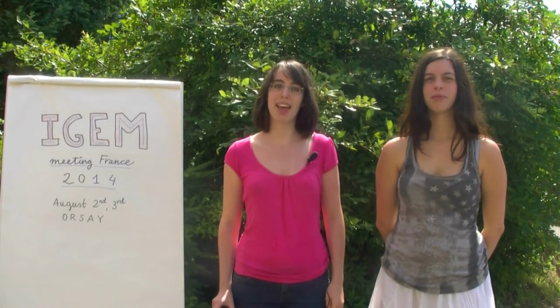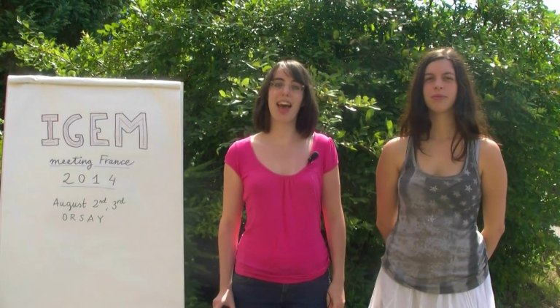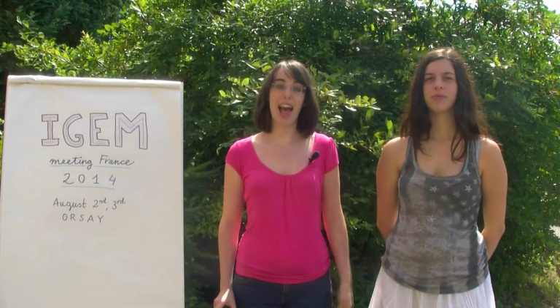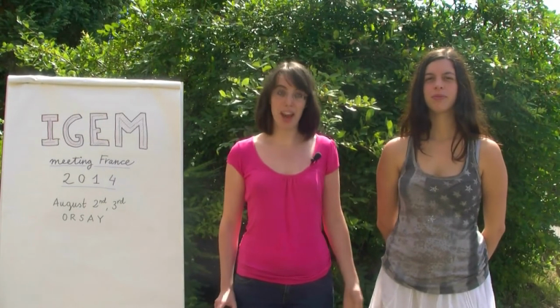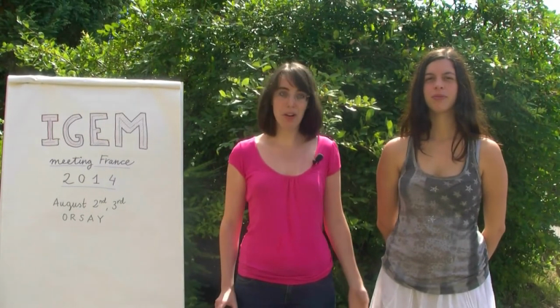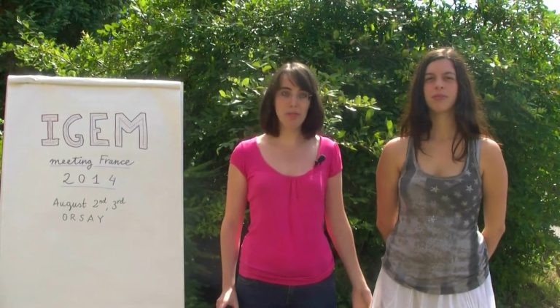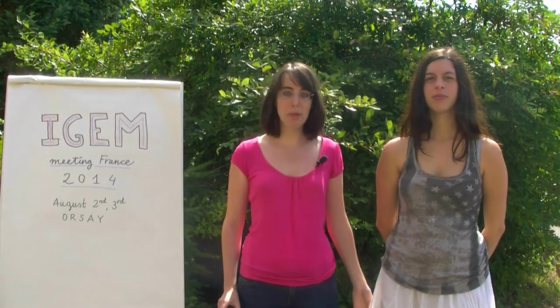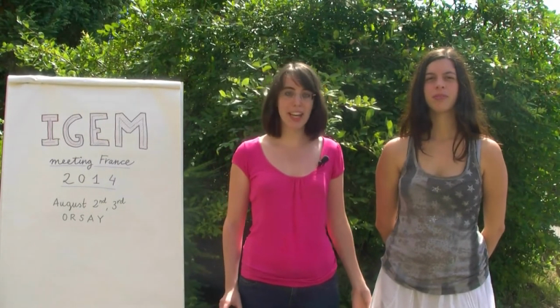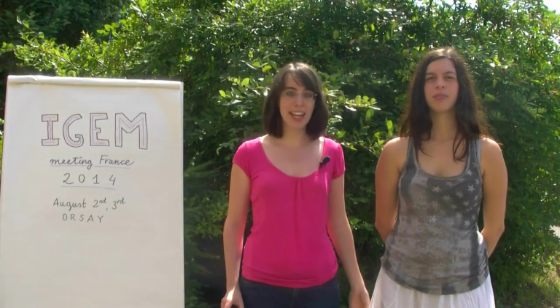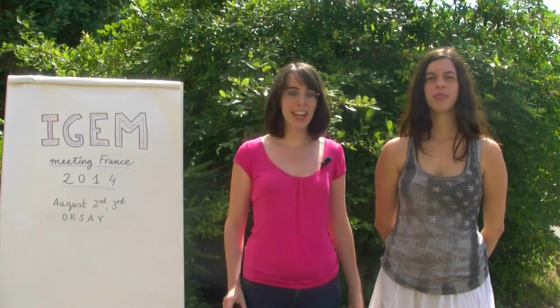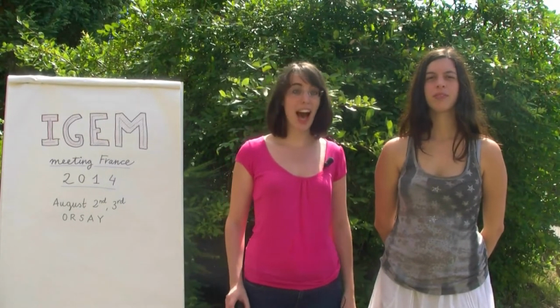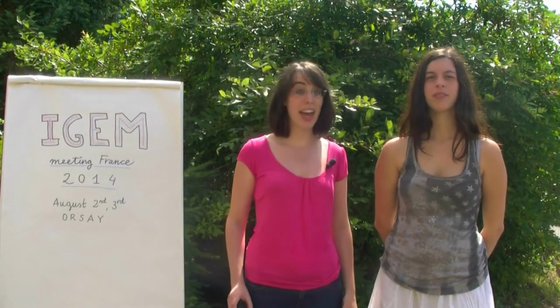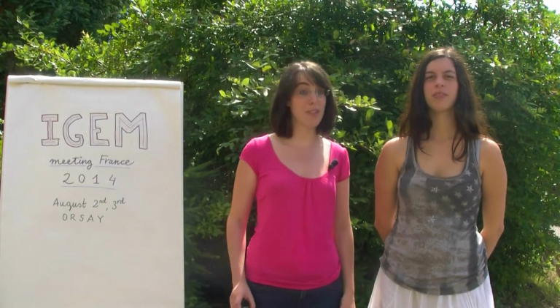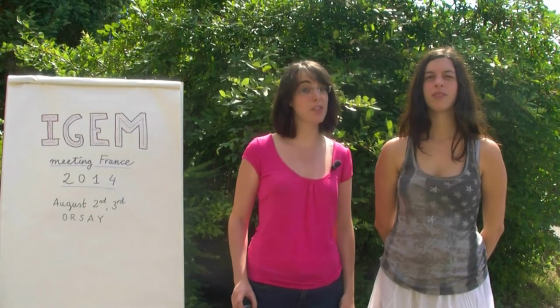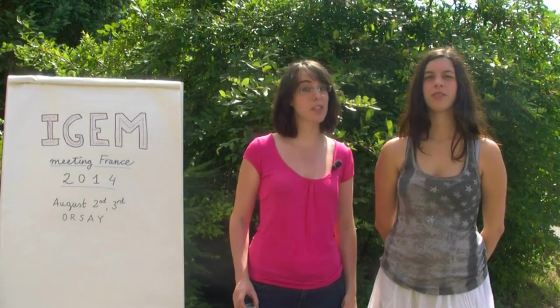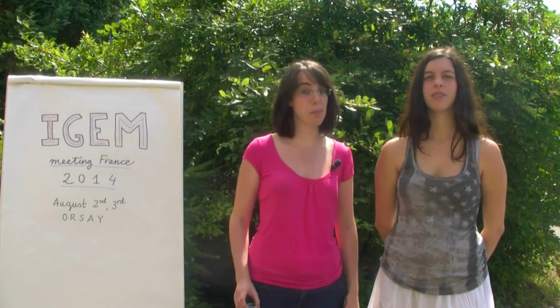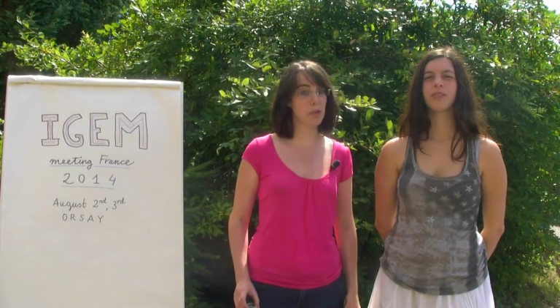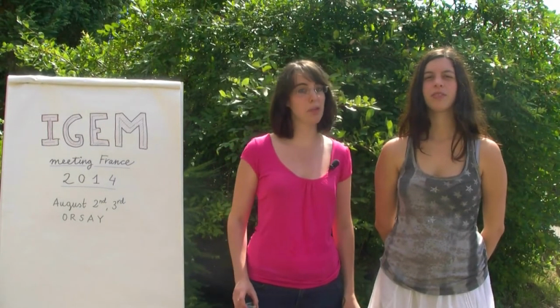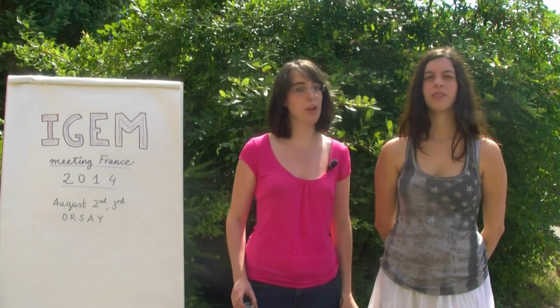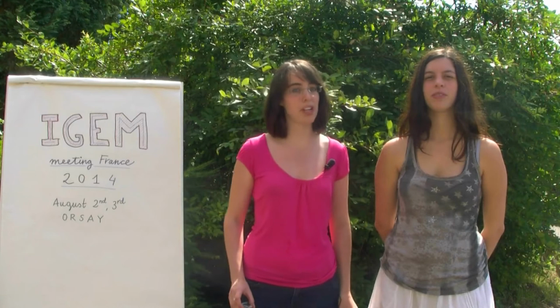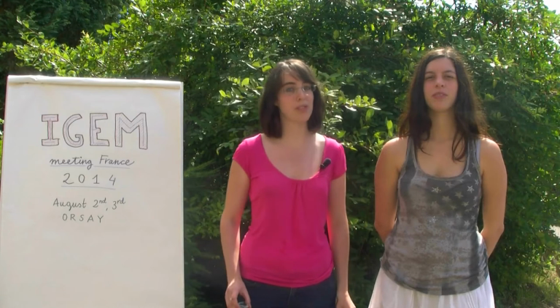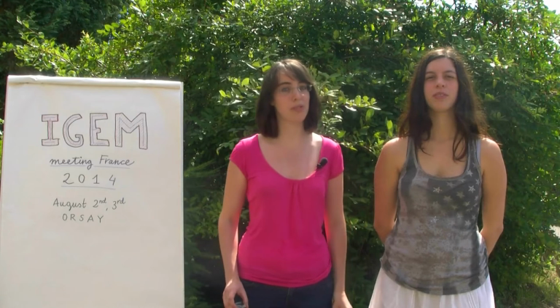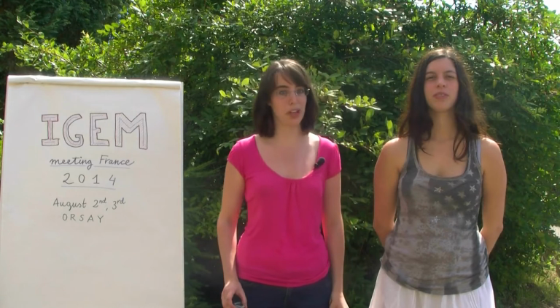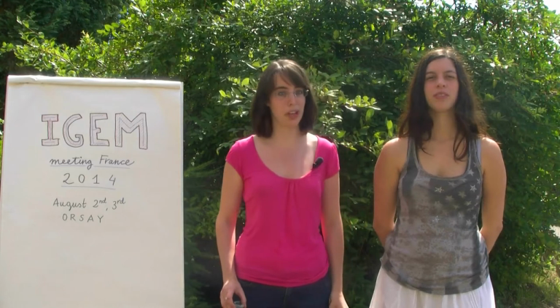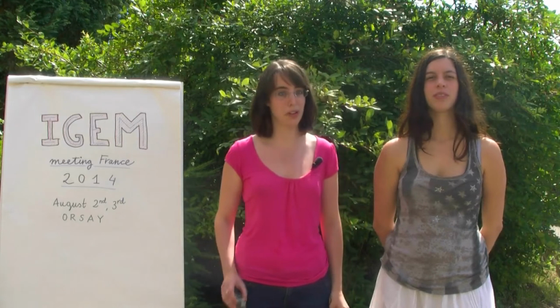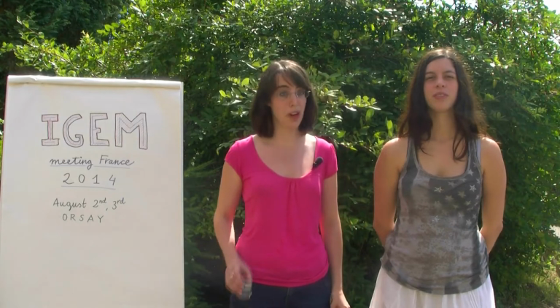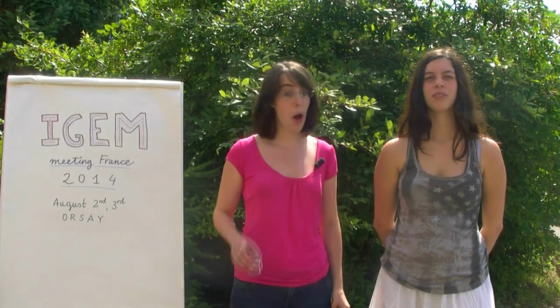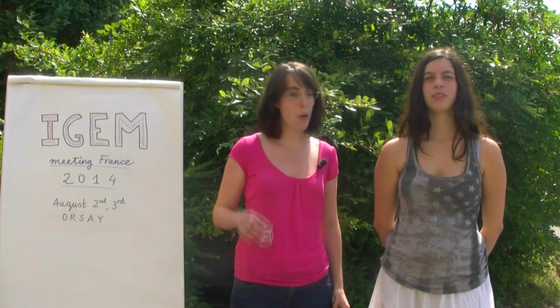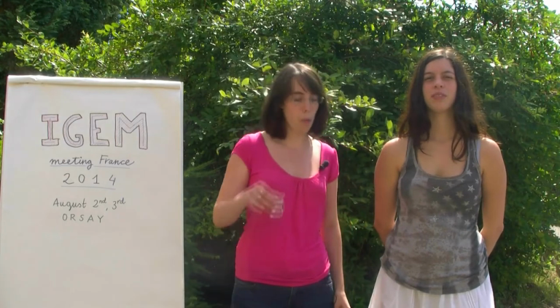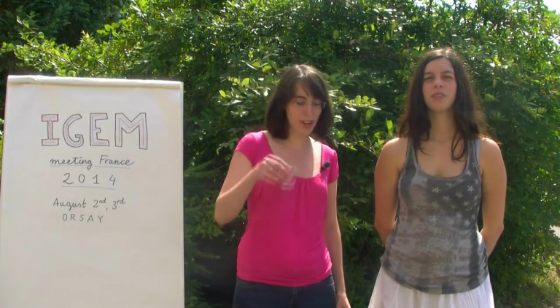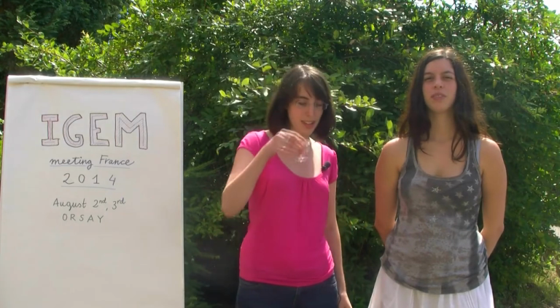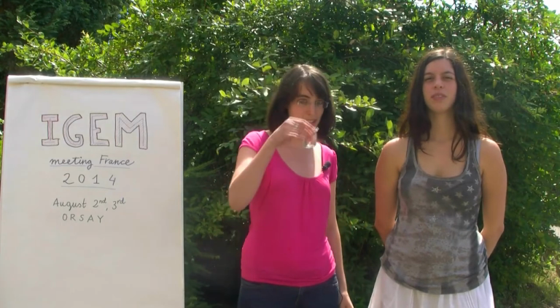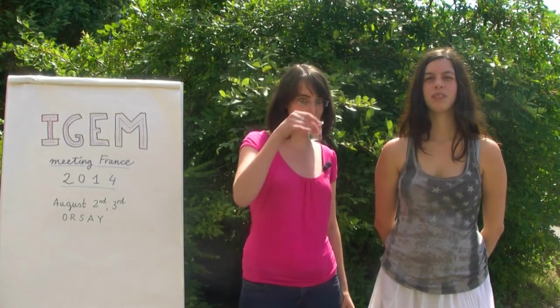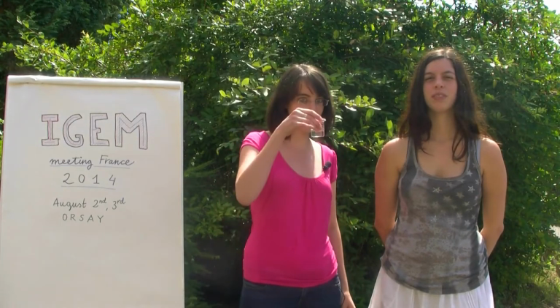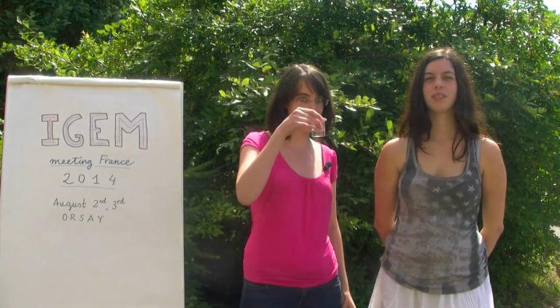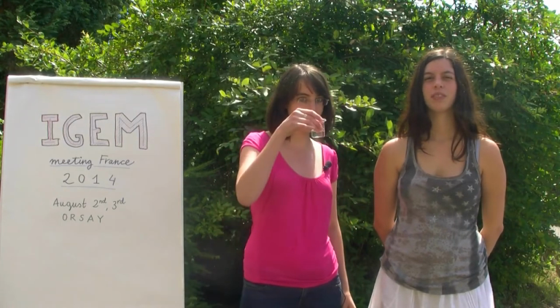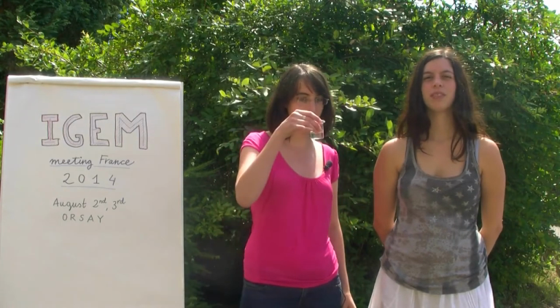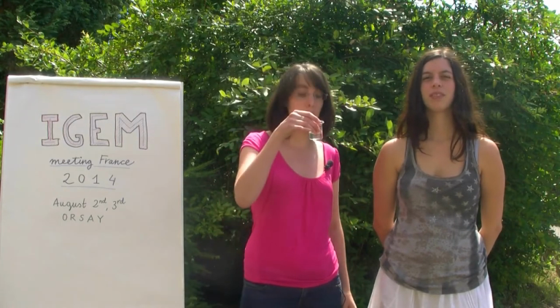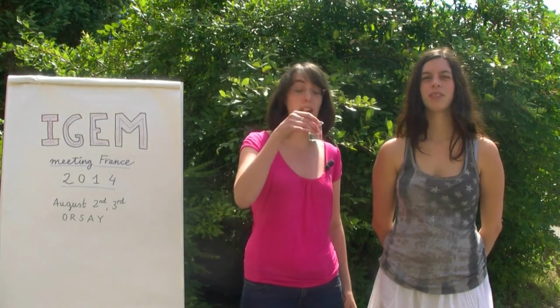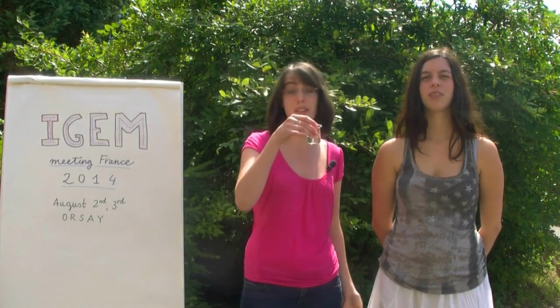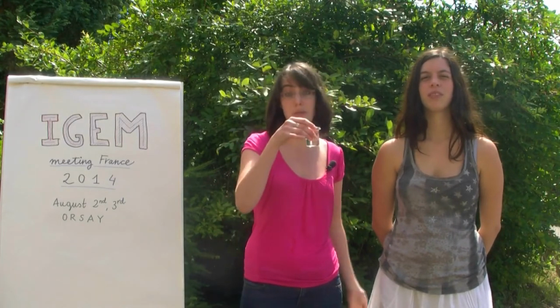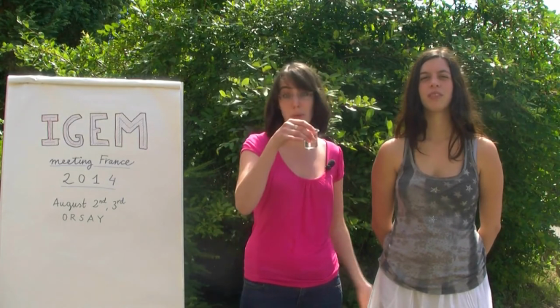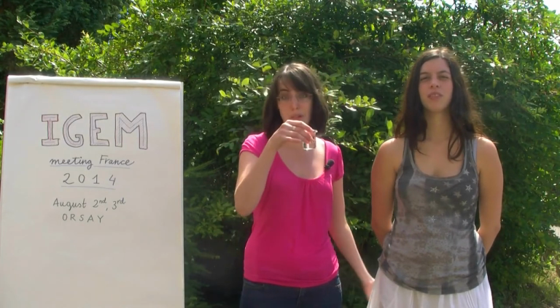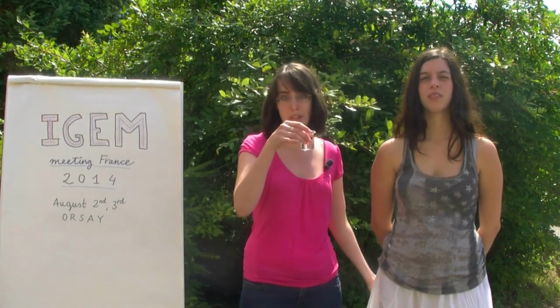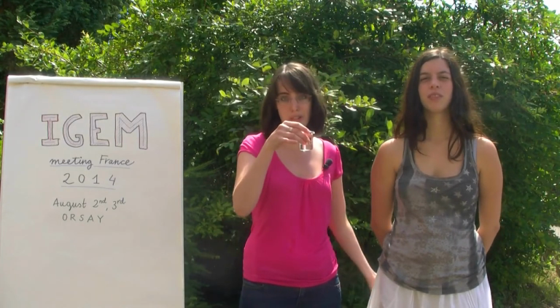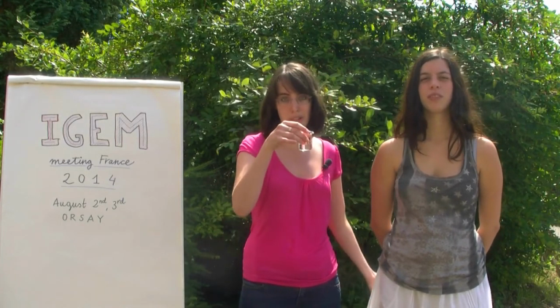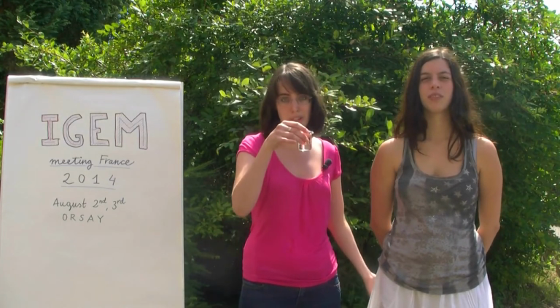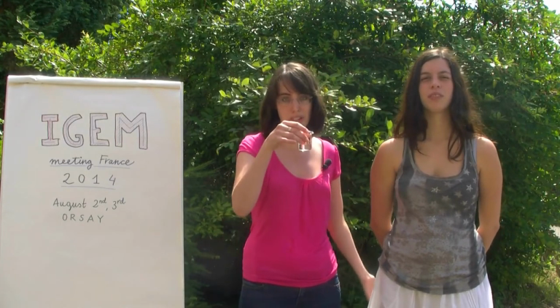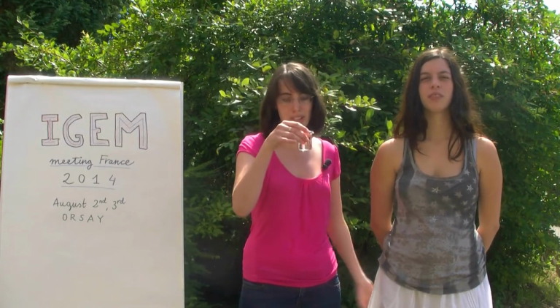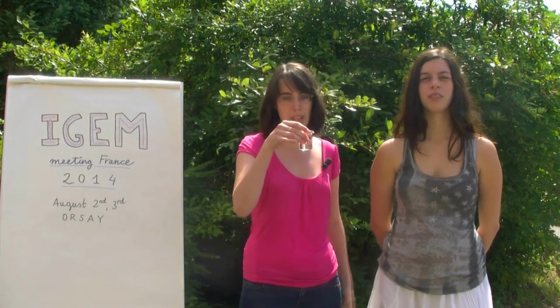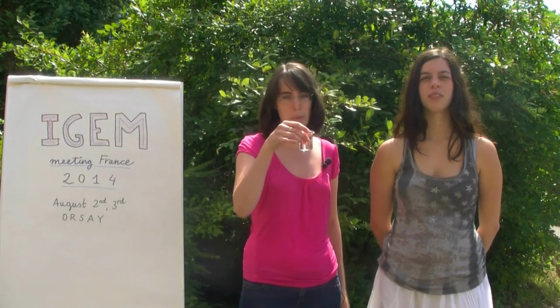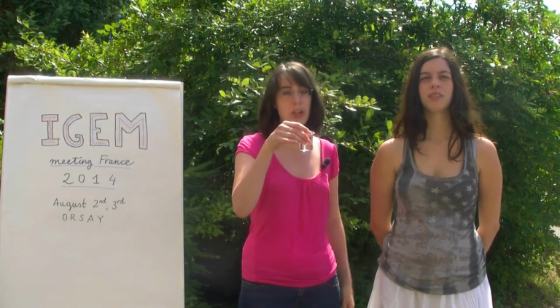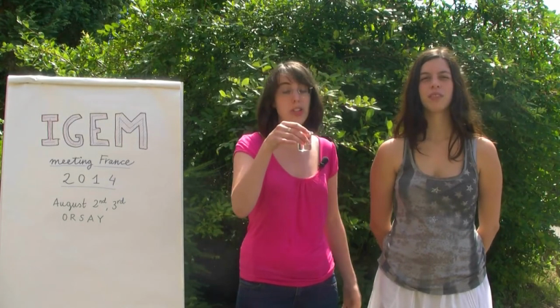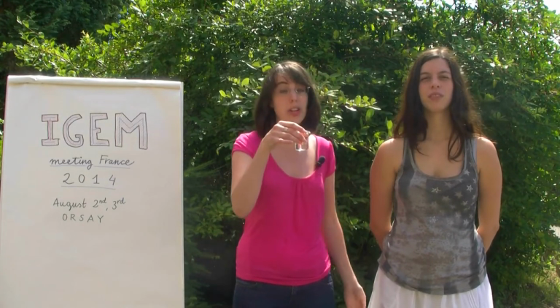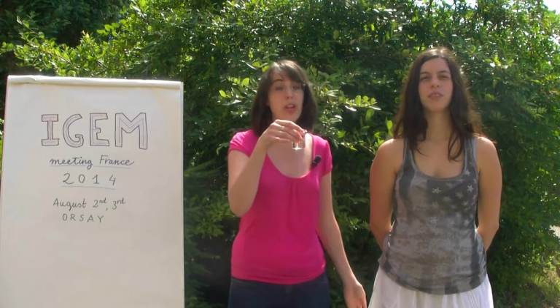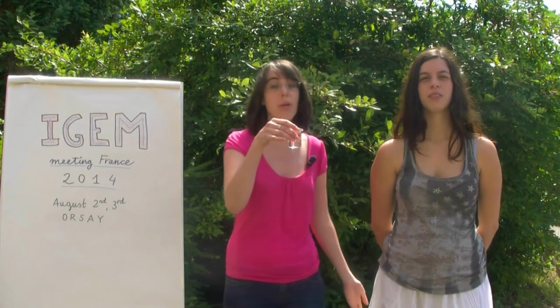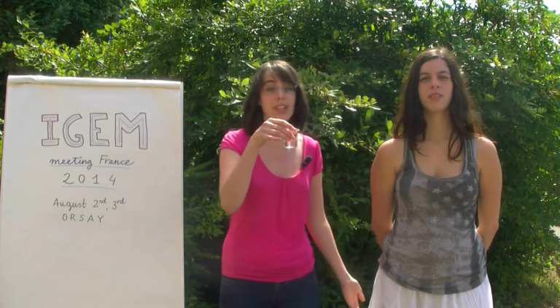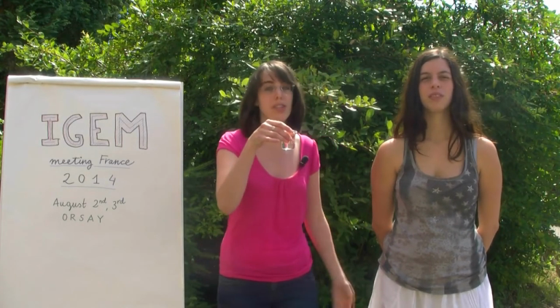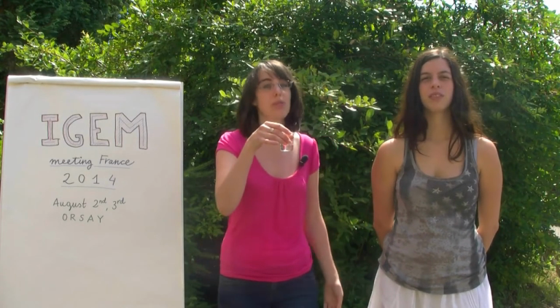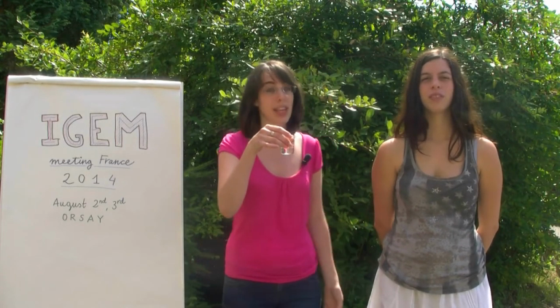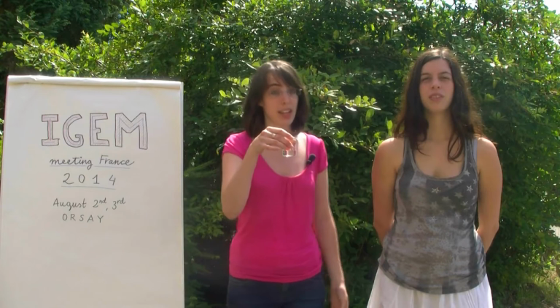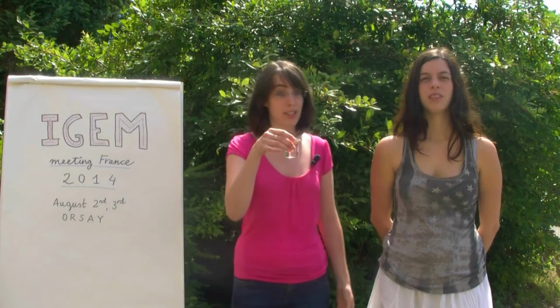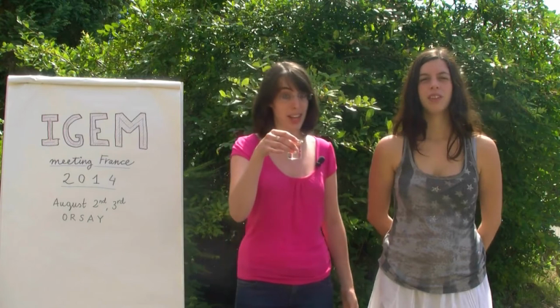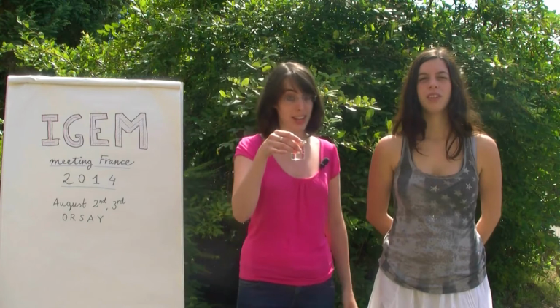Hello everybody! I have a simple question for you. What is this? A glass of water, of course. But do you know what it really contains?